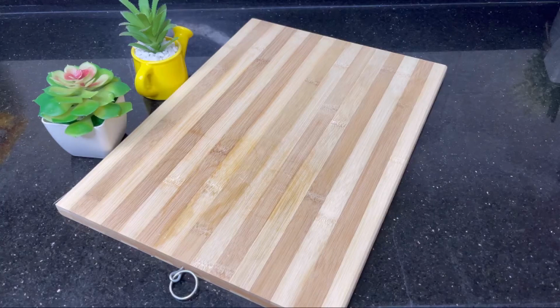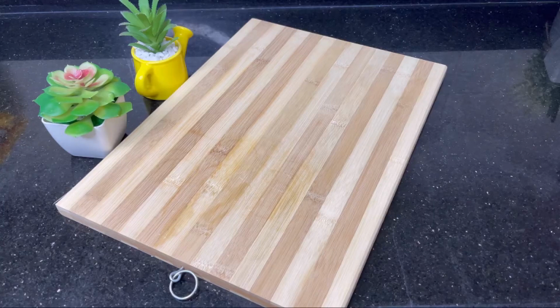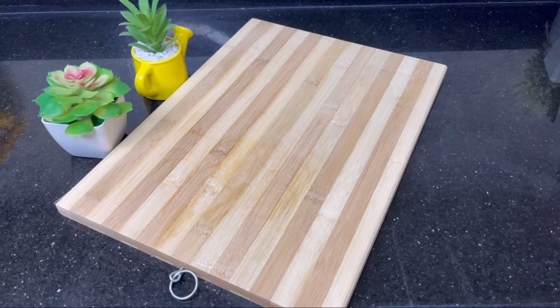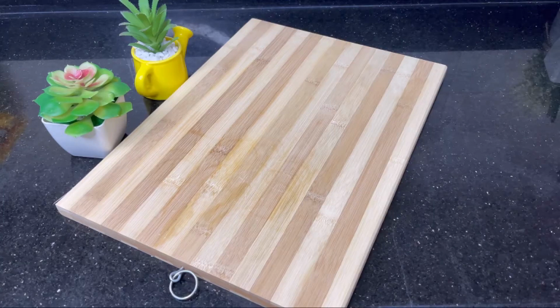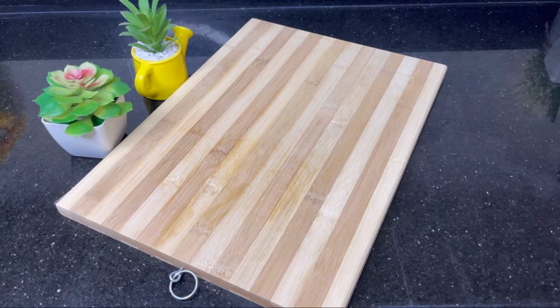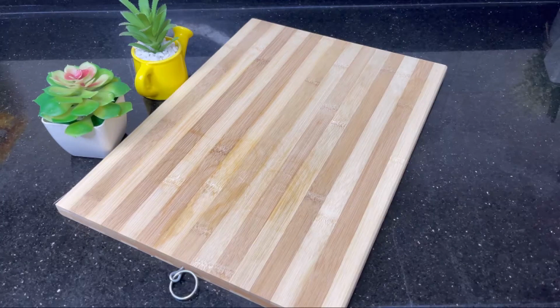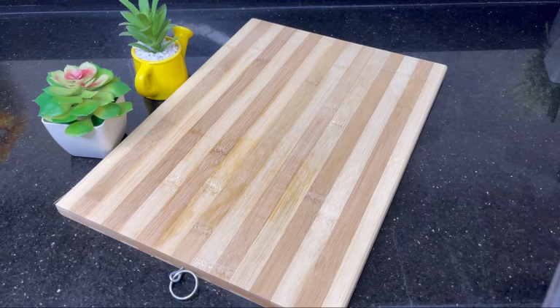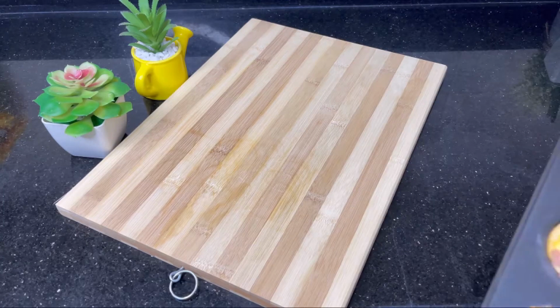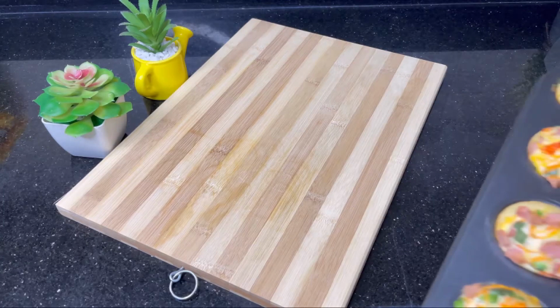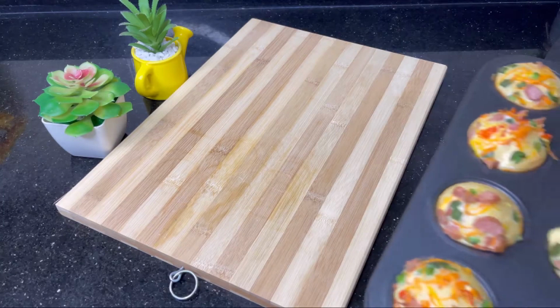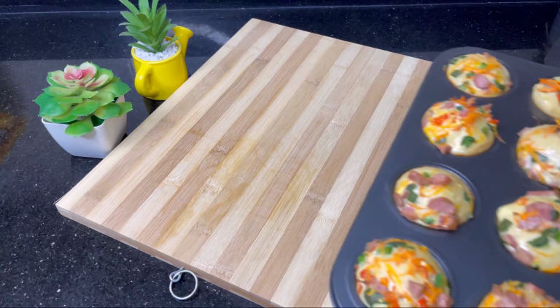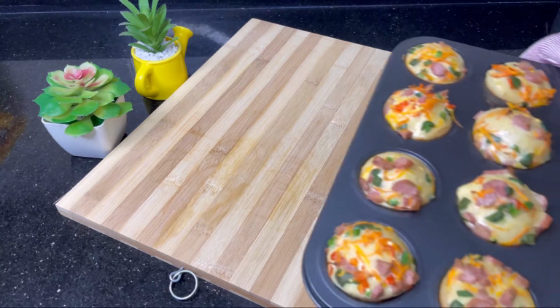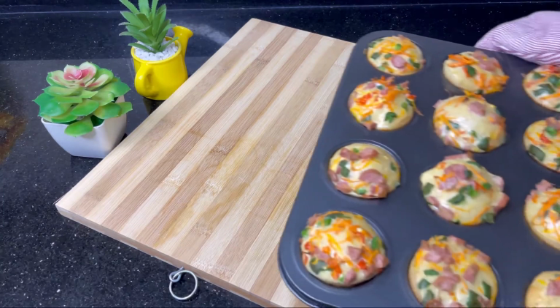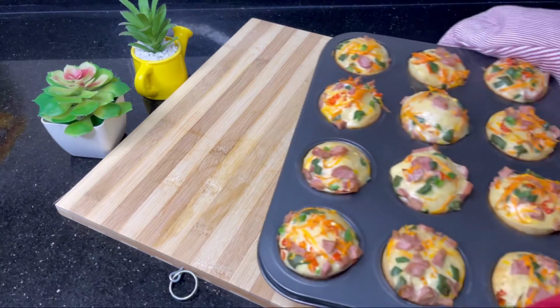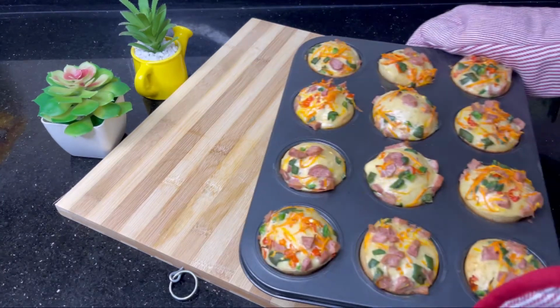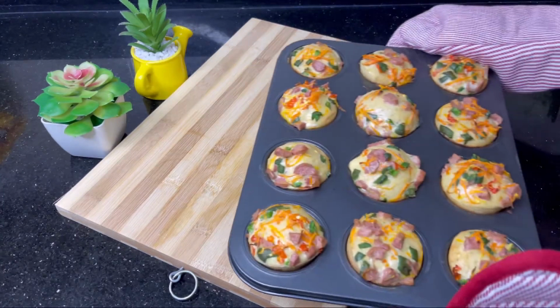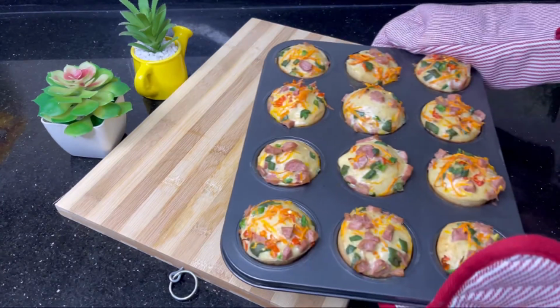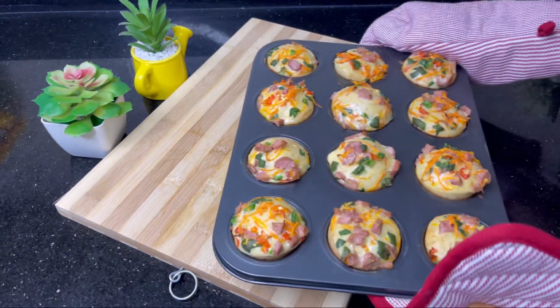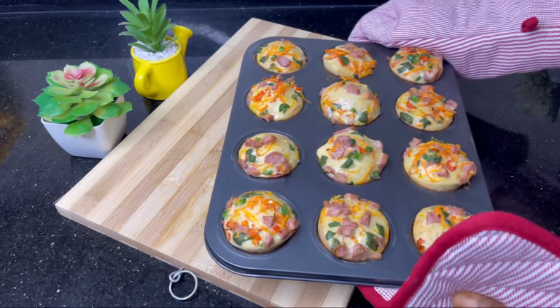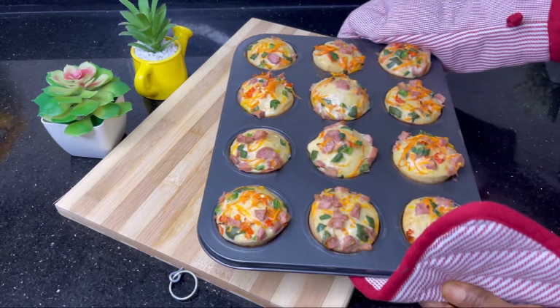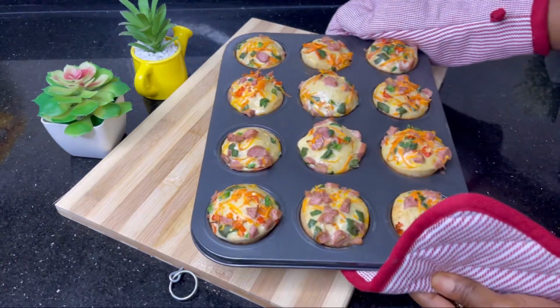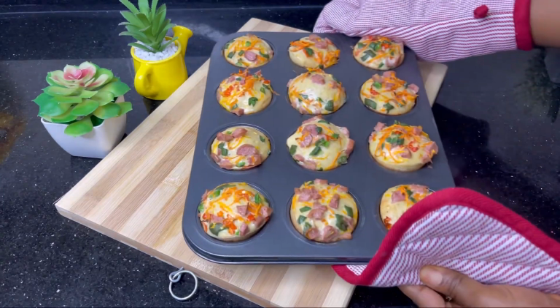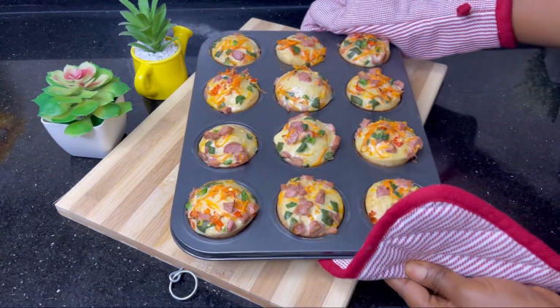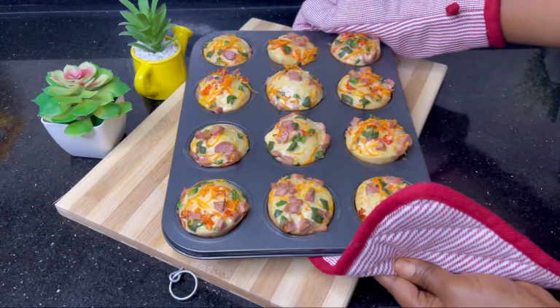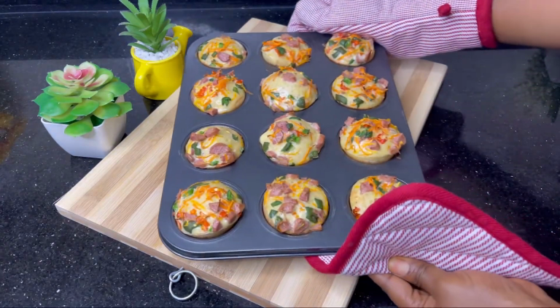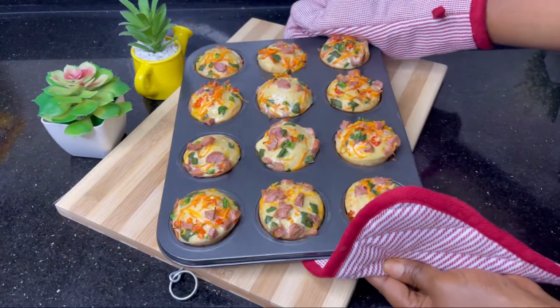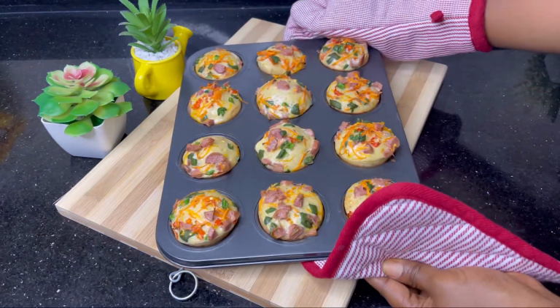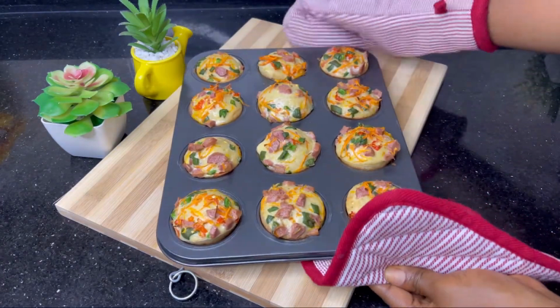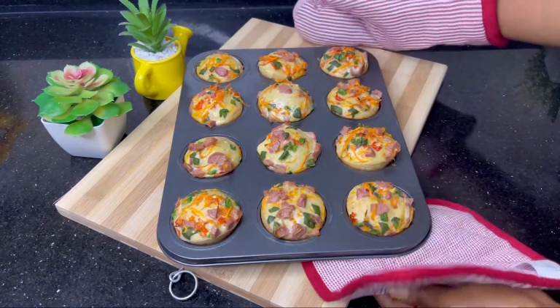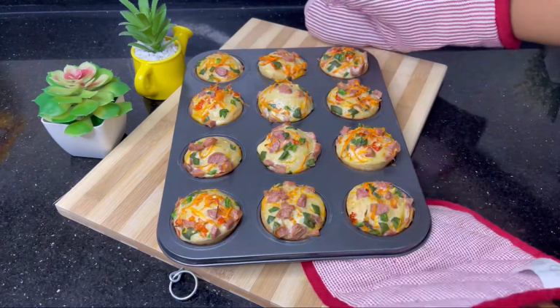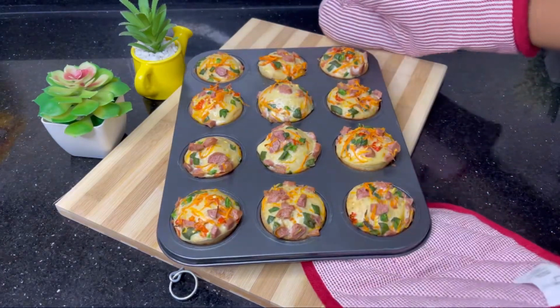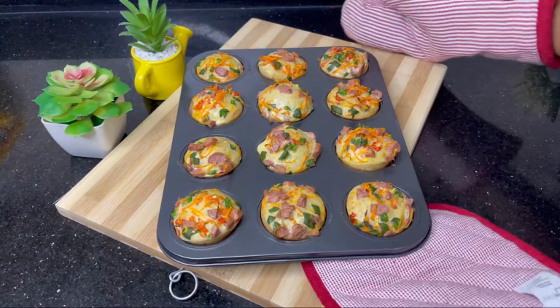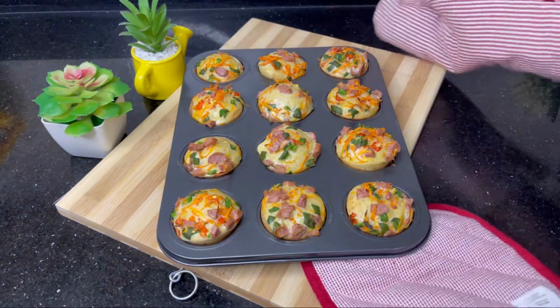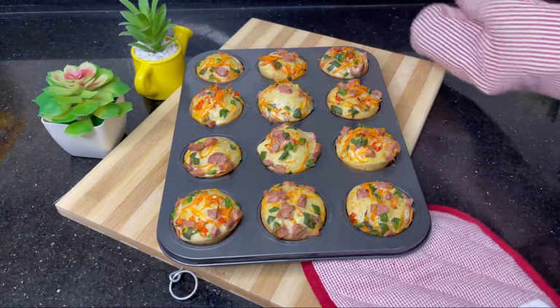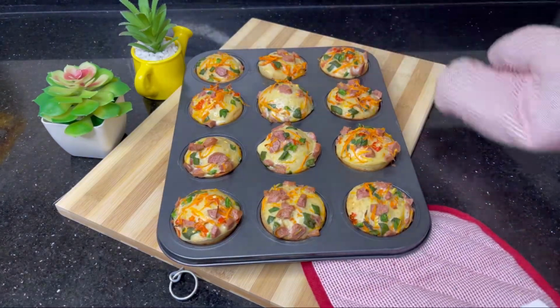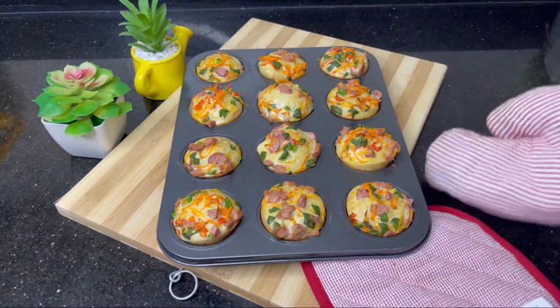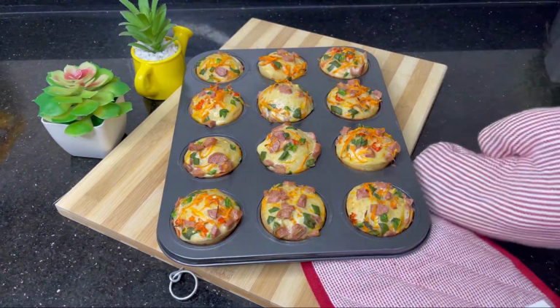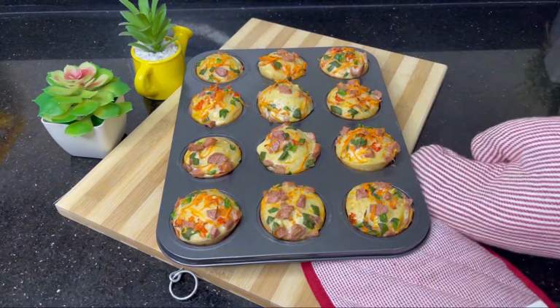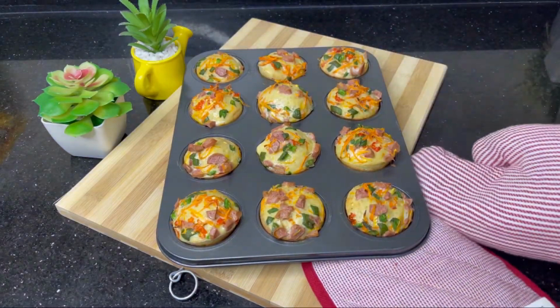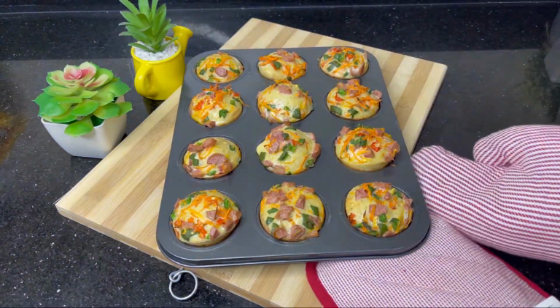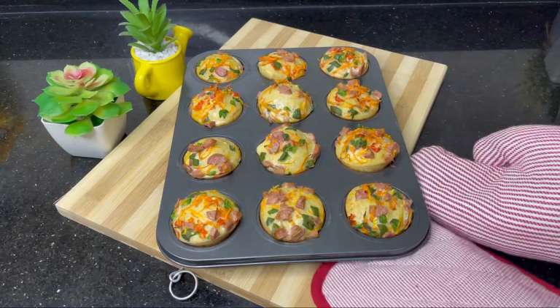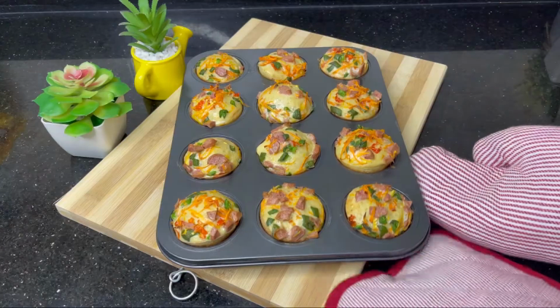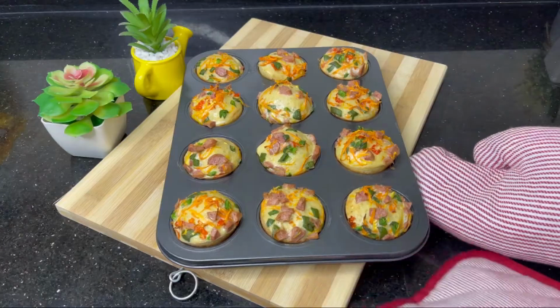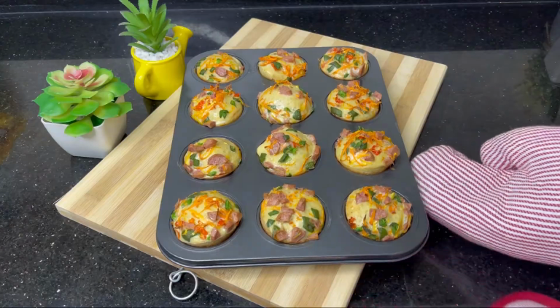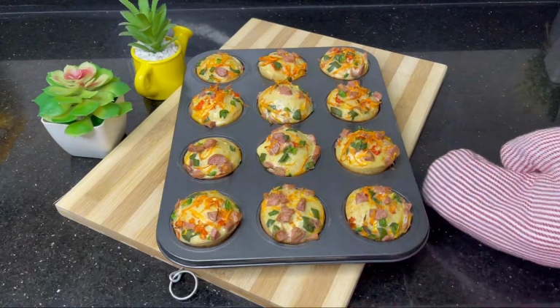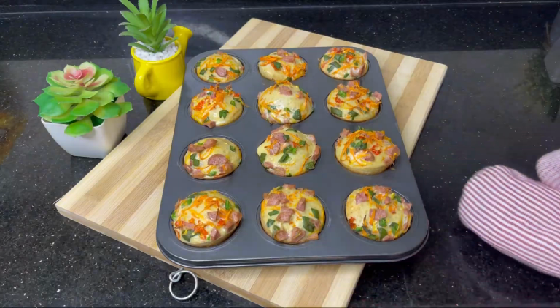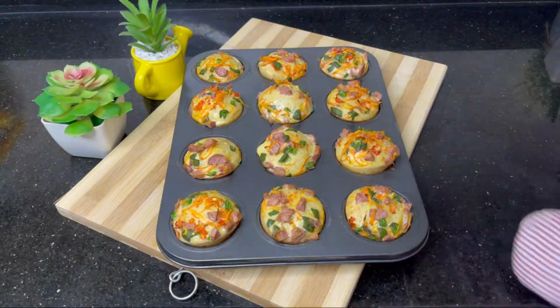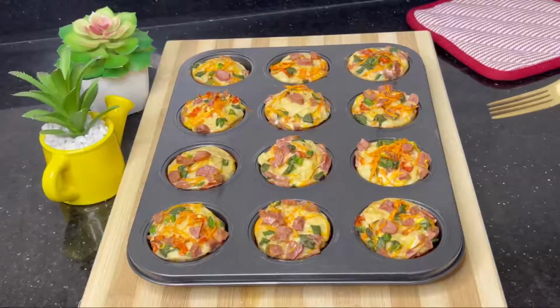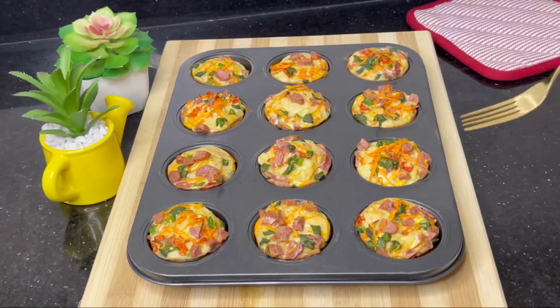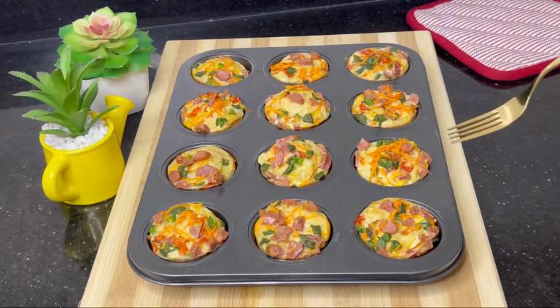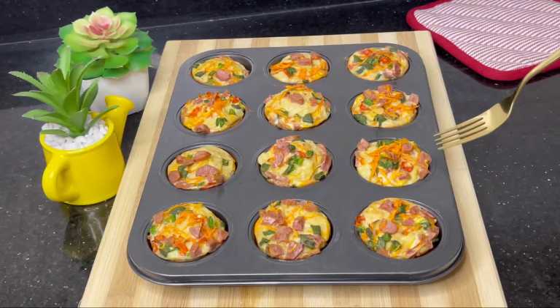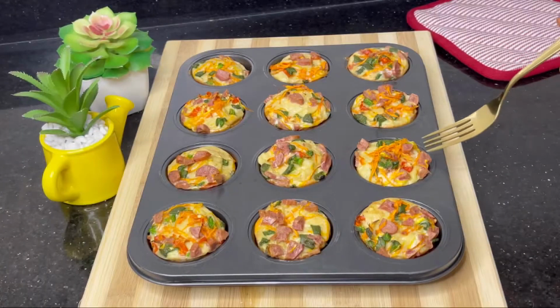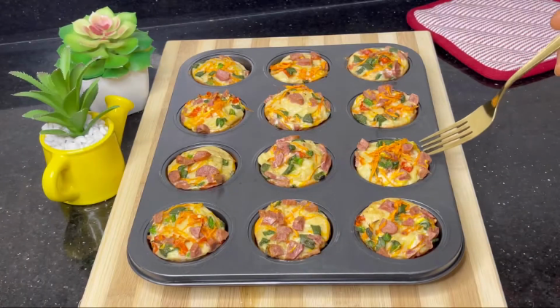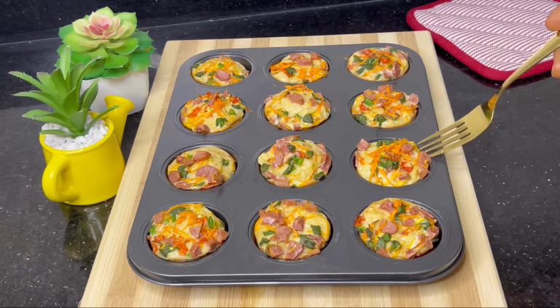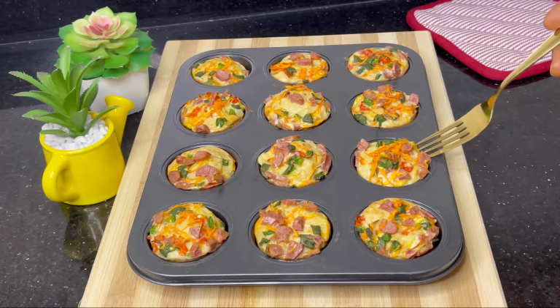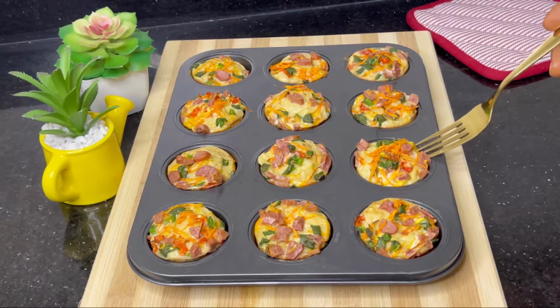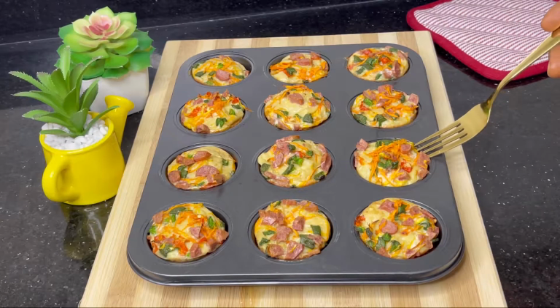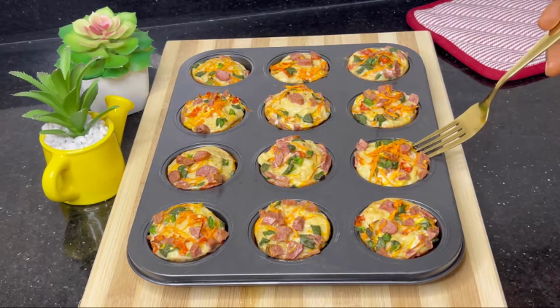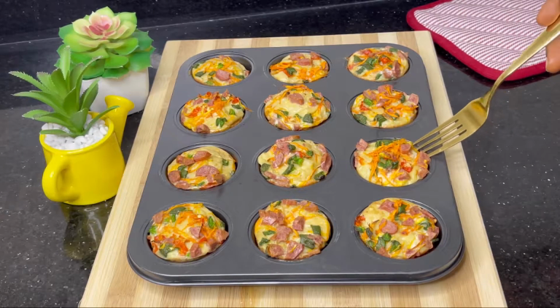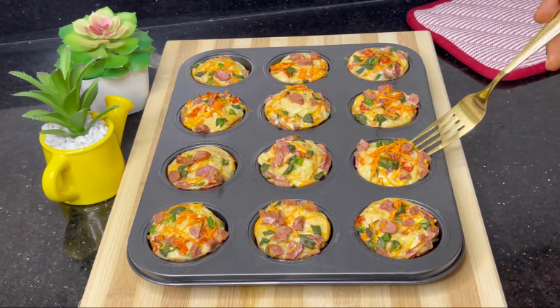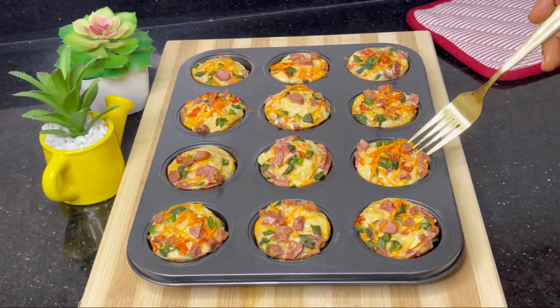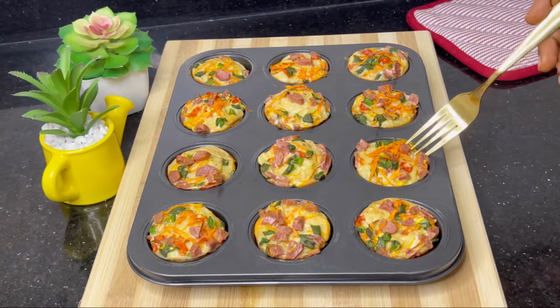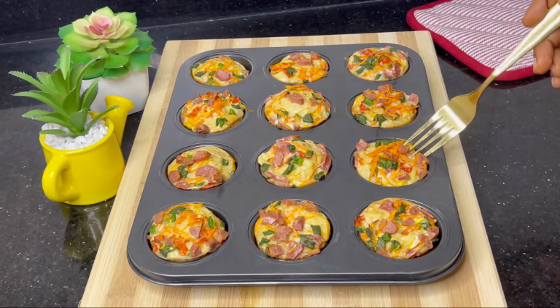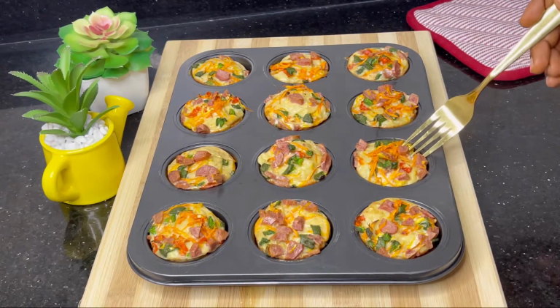Get ready, get ready — hooray! This is to announce the arrival of our breakfast from the oven!